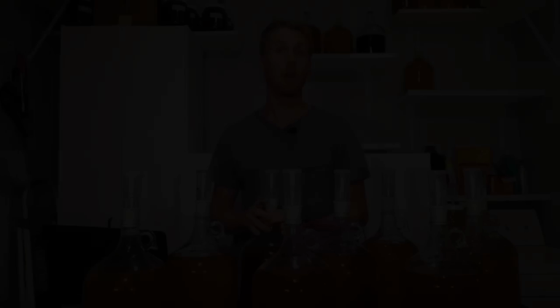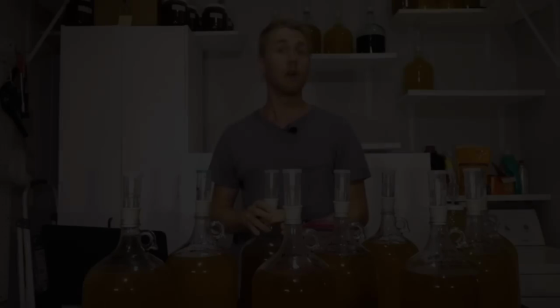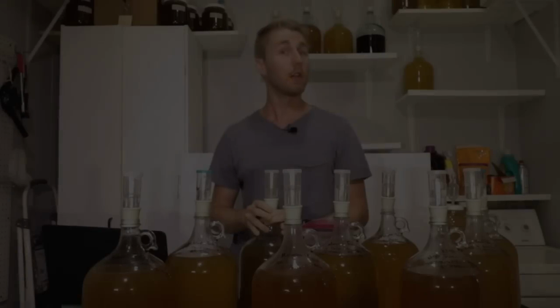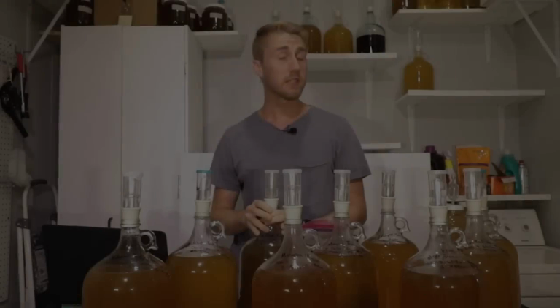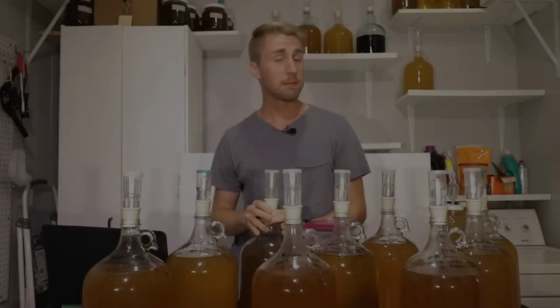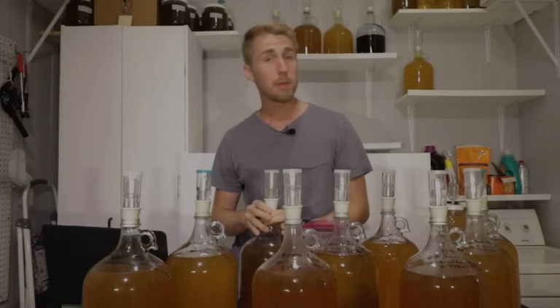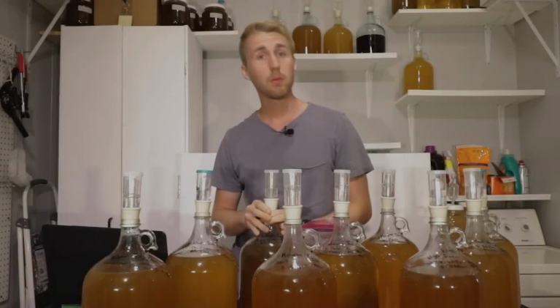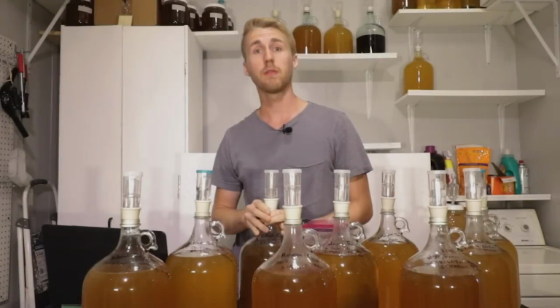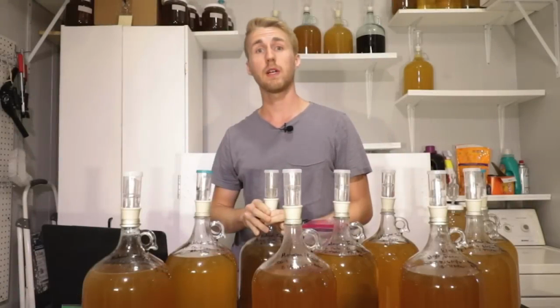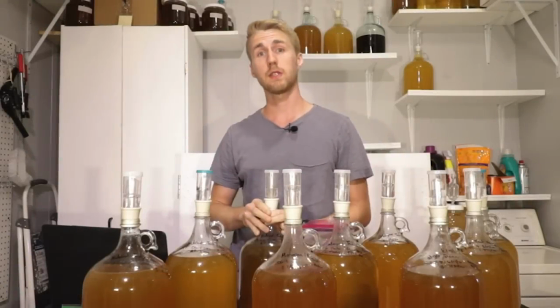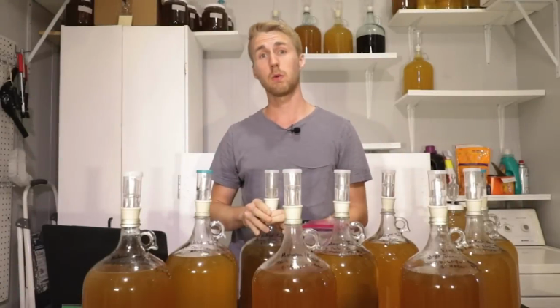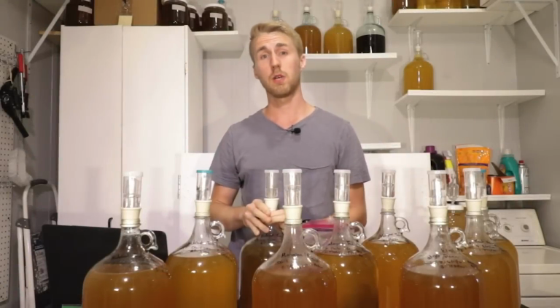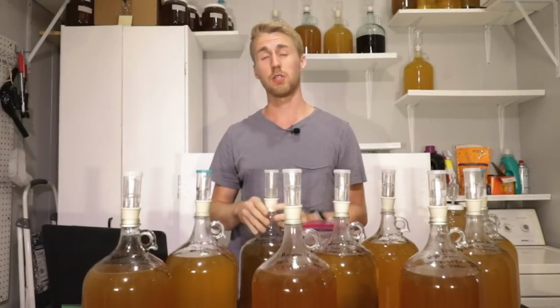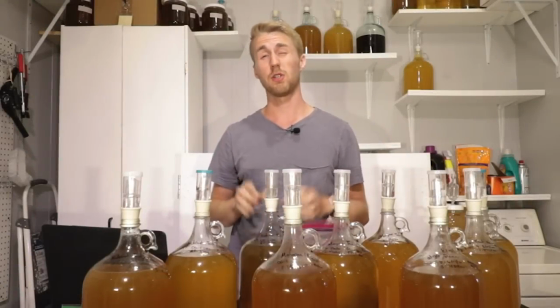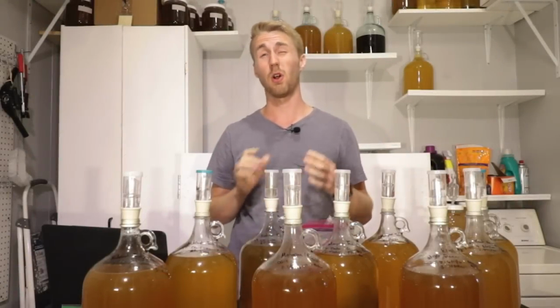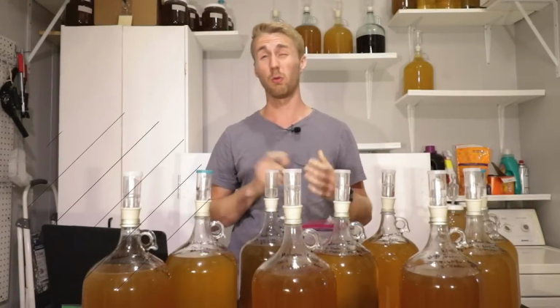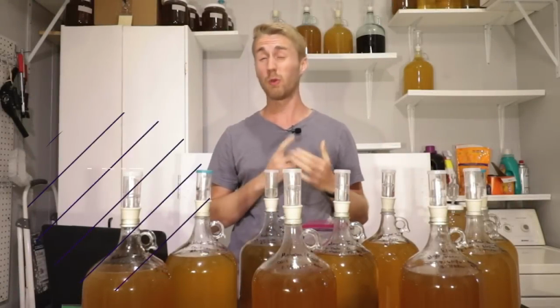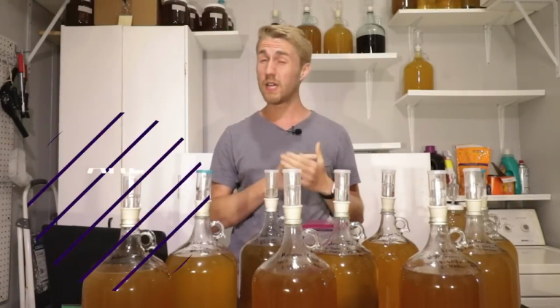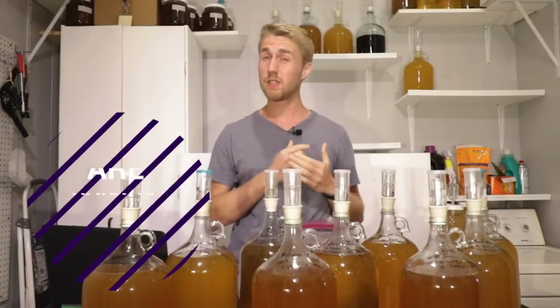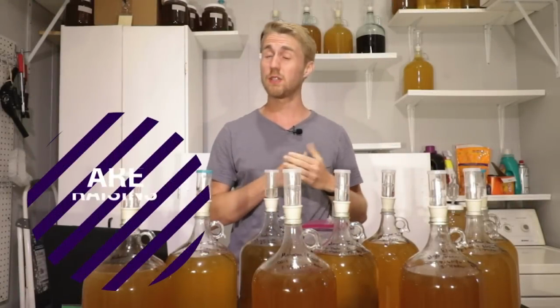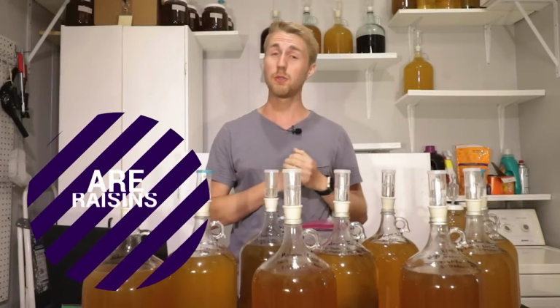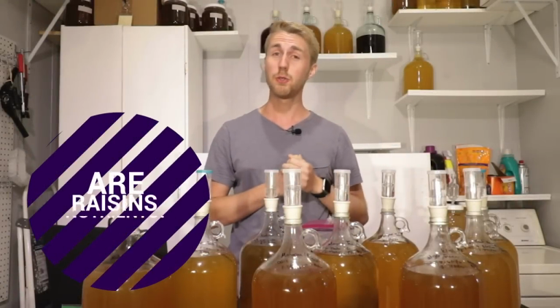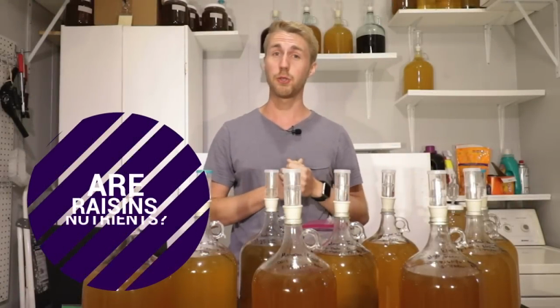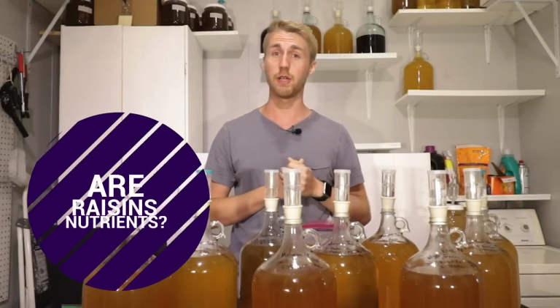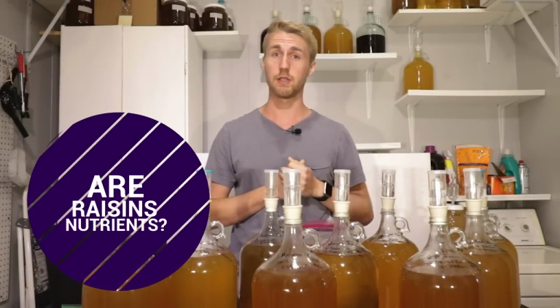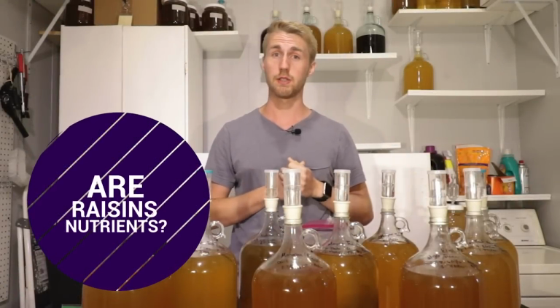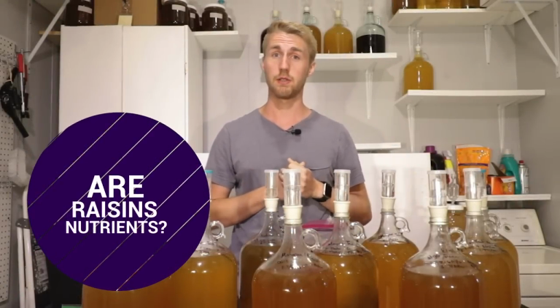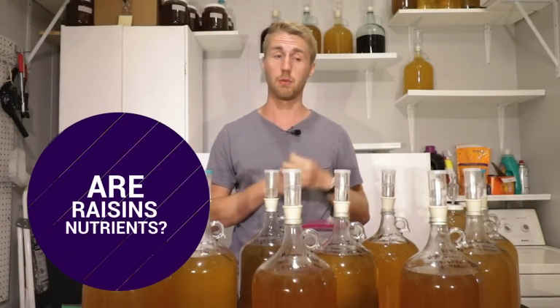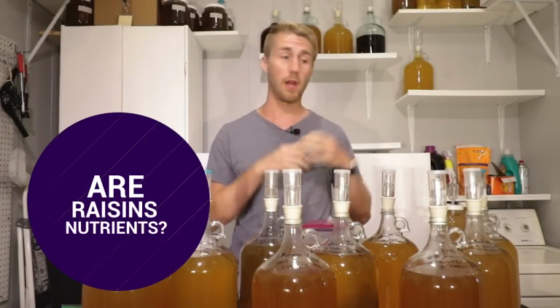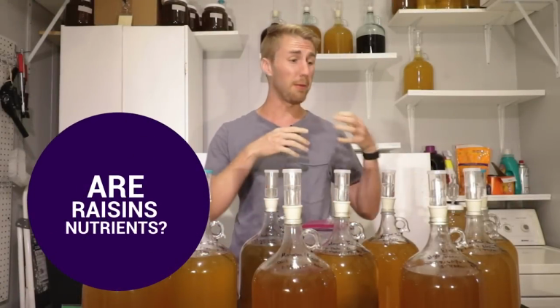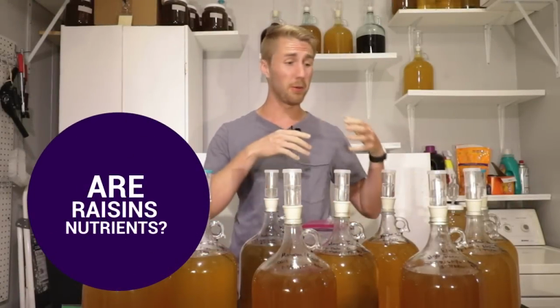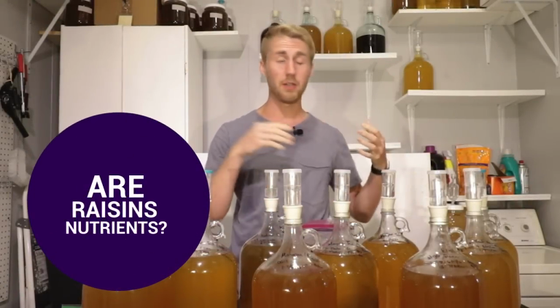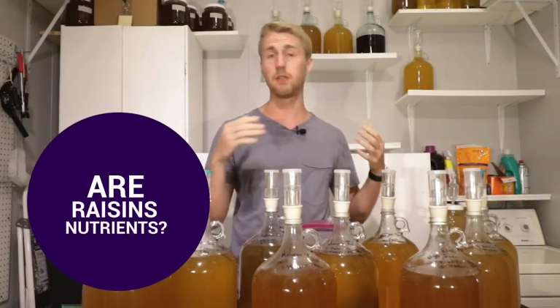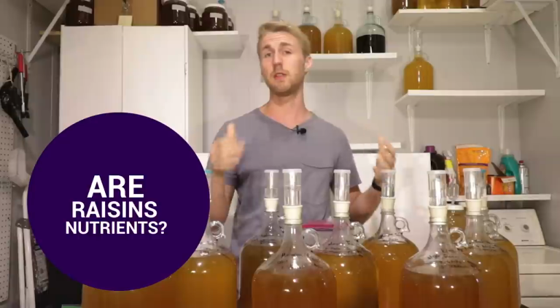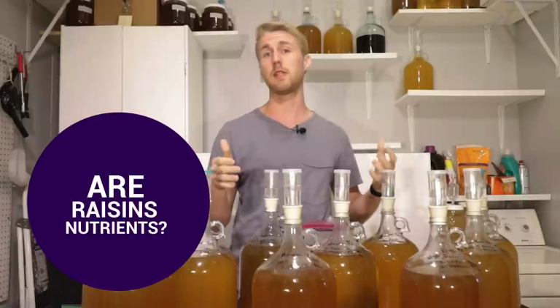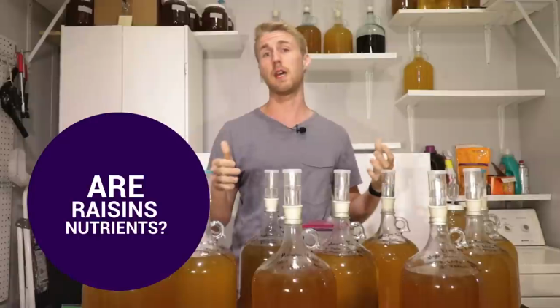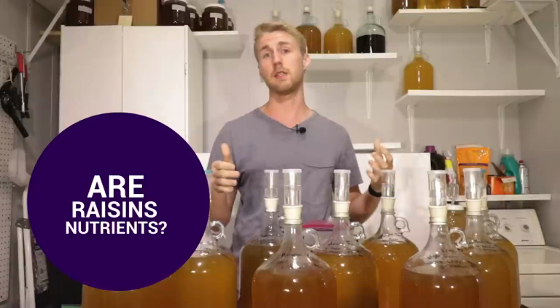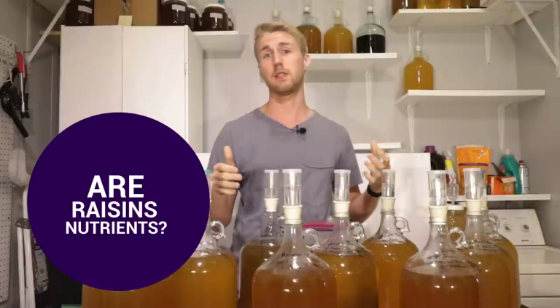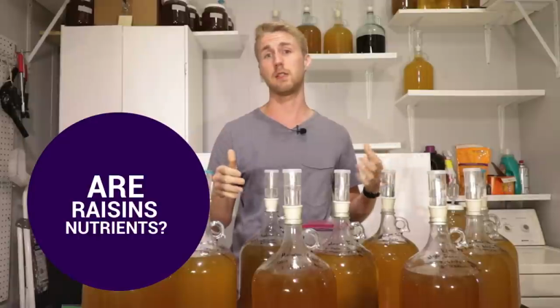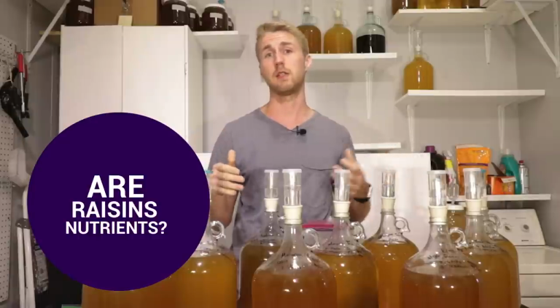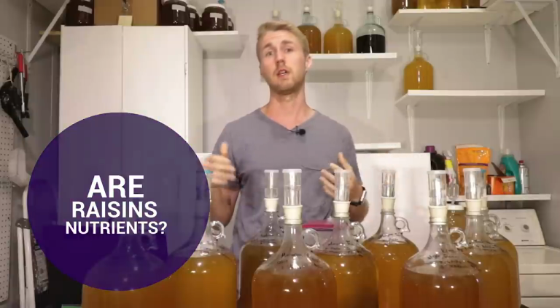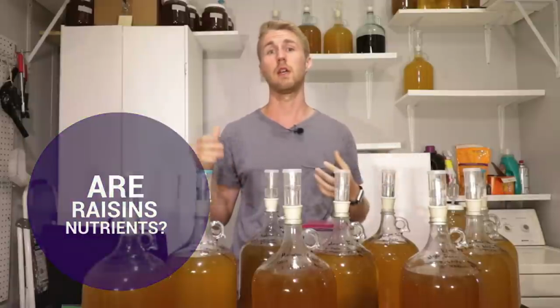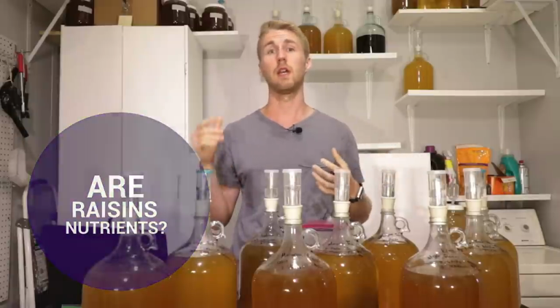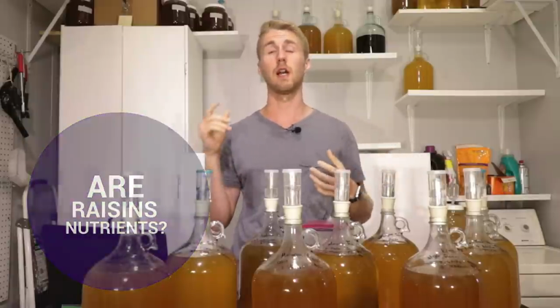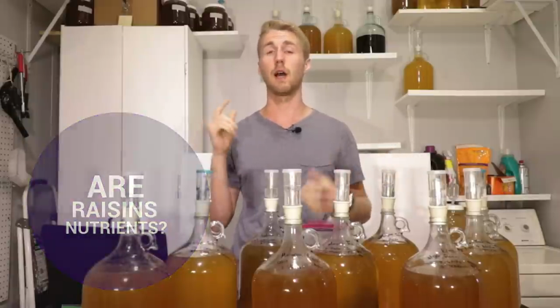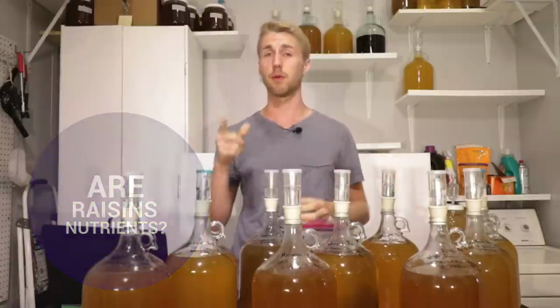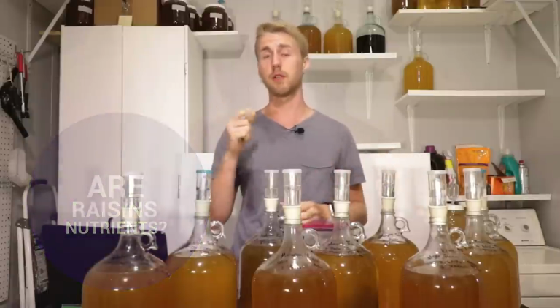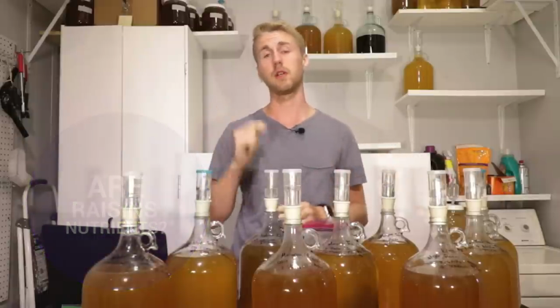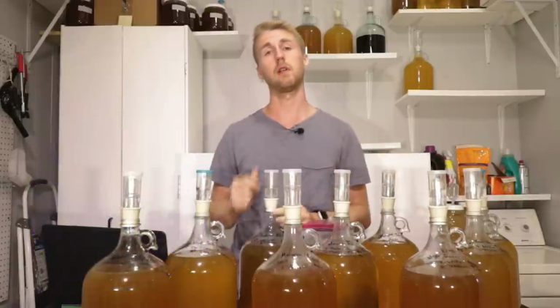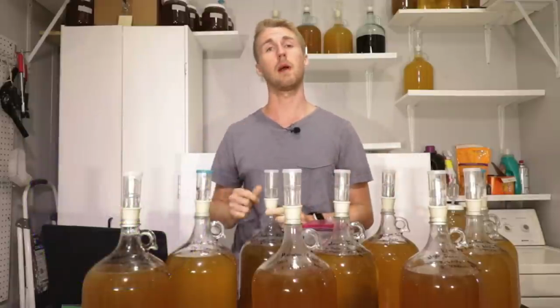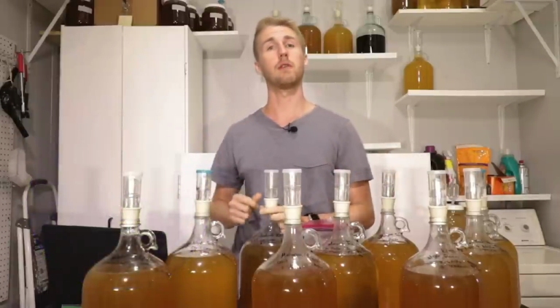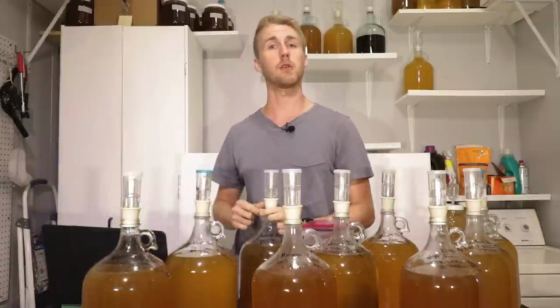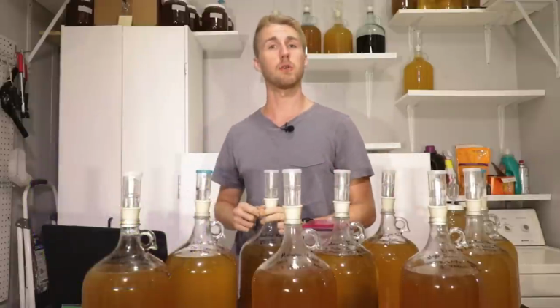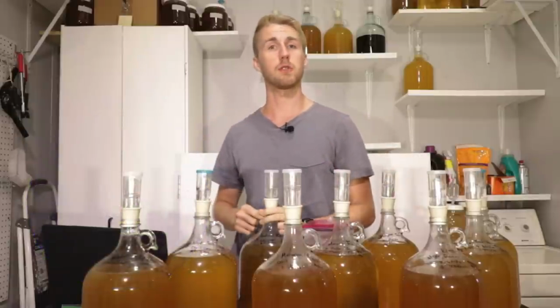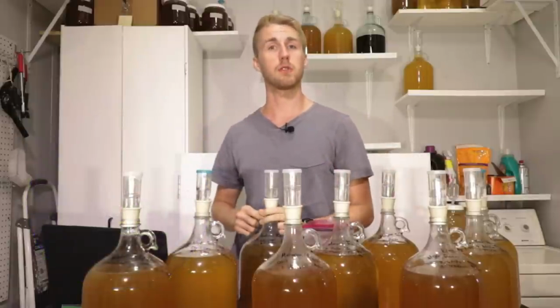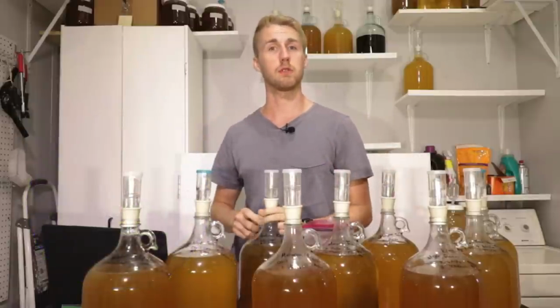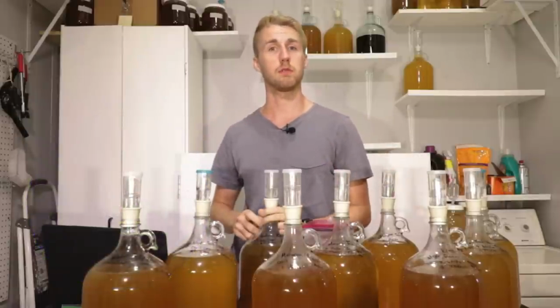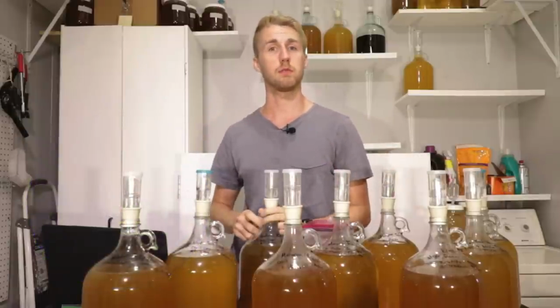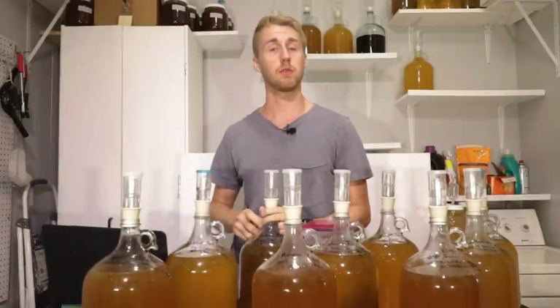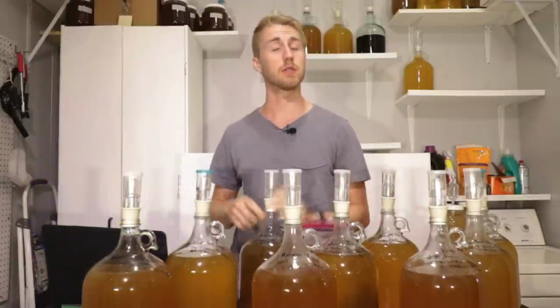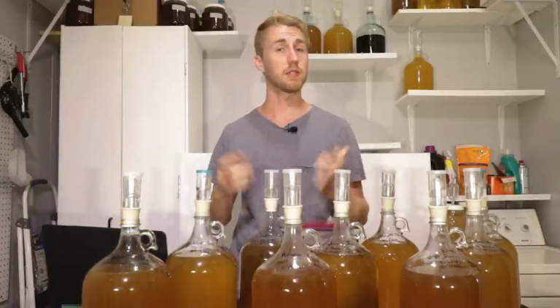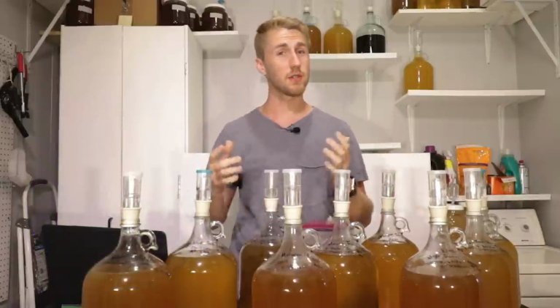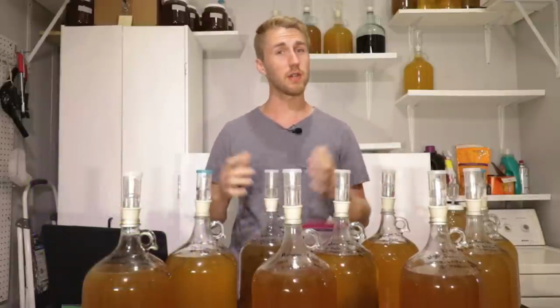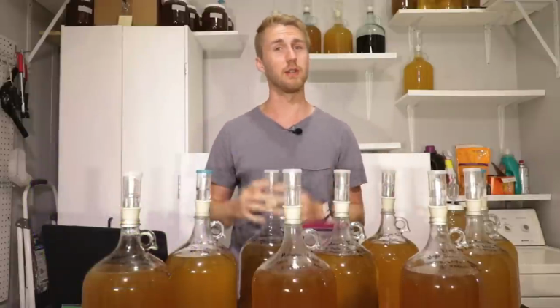Lots of people have asked the question: are raisins nutrients? I put it to the test and I want to tell you my results. So let's get started.